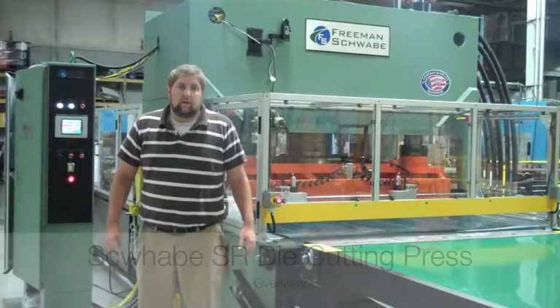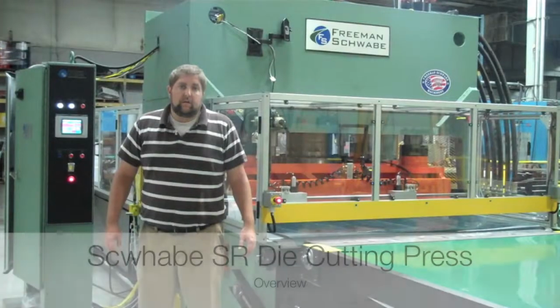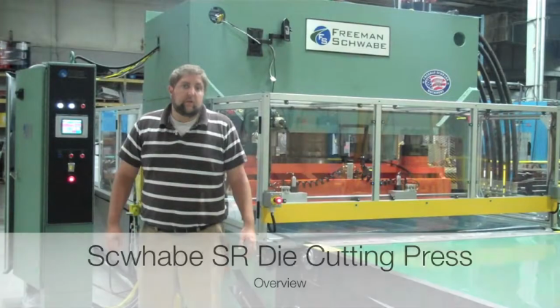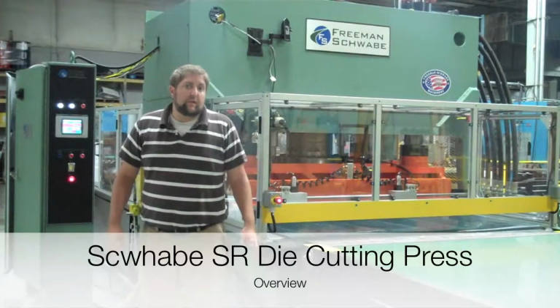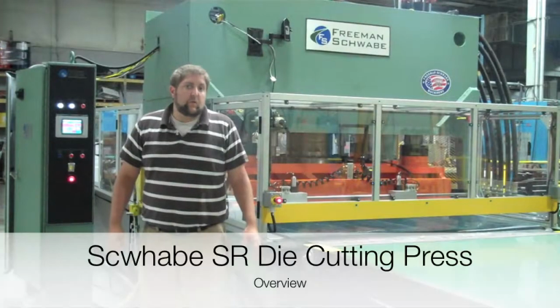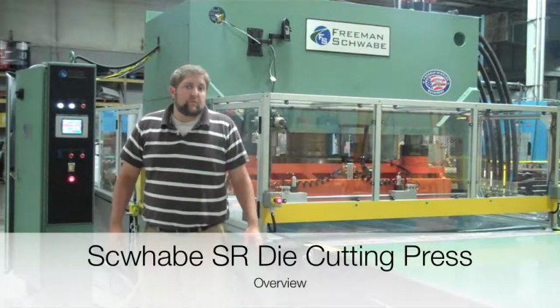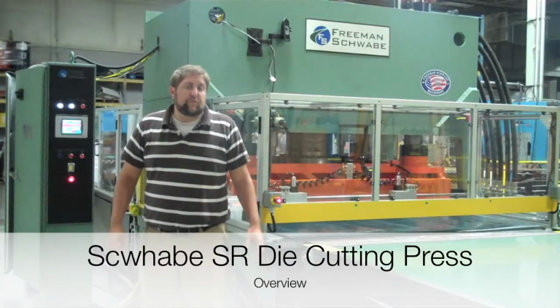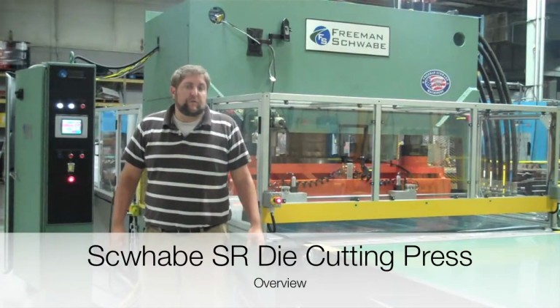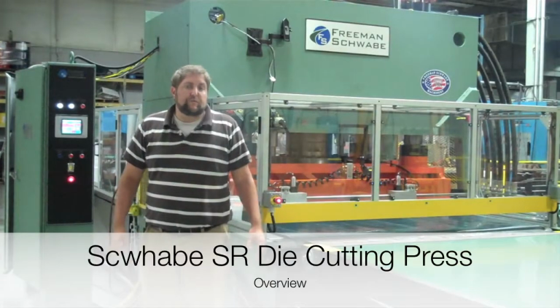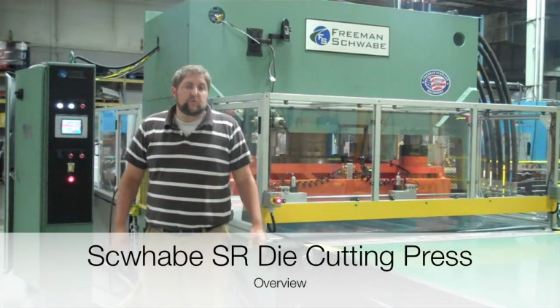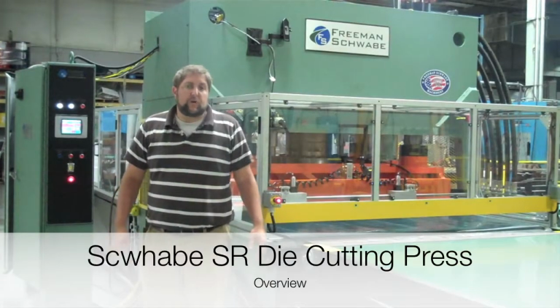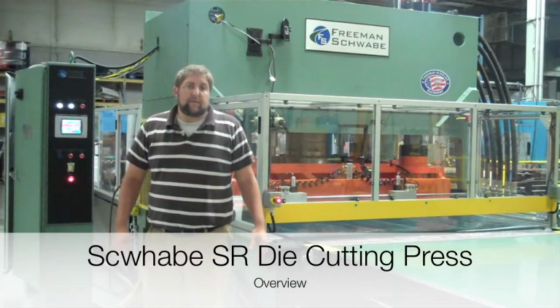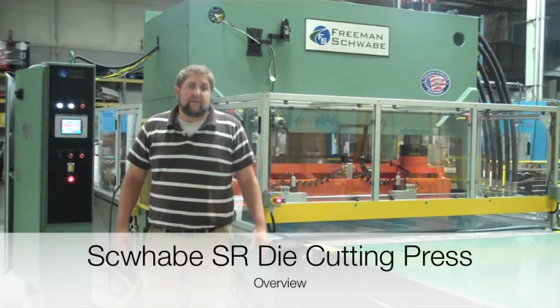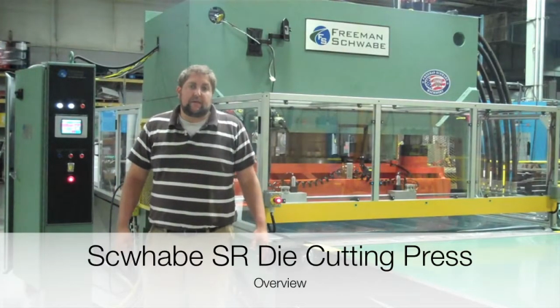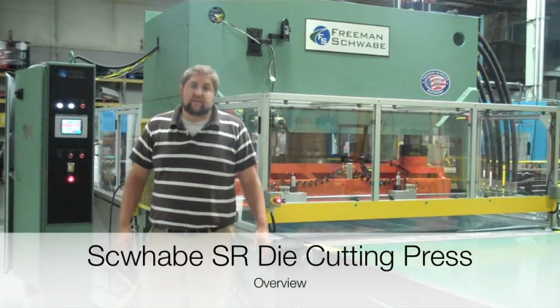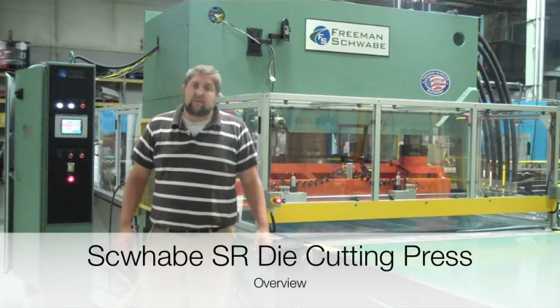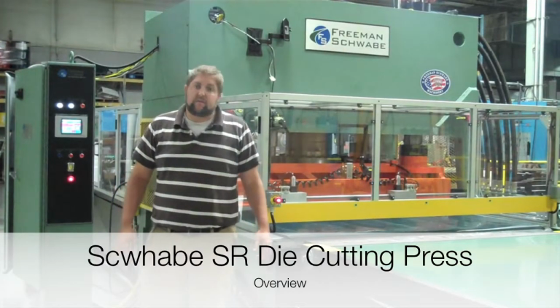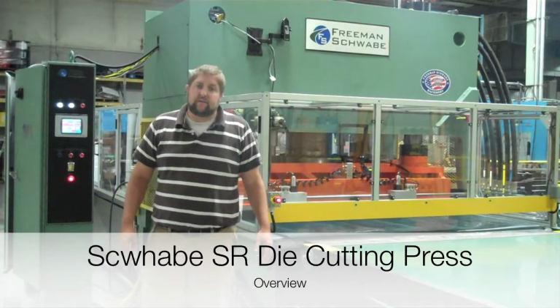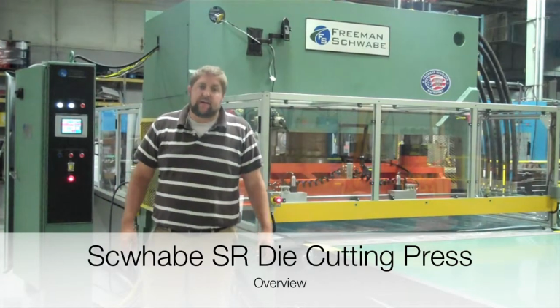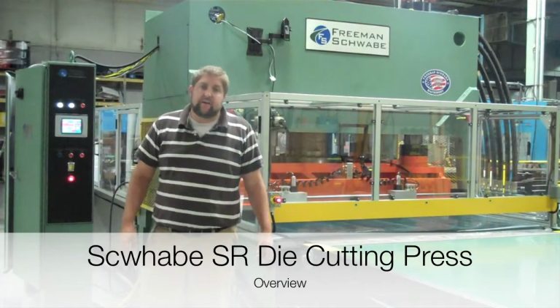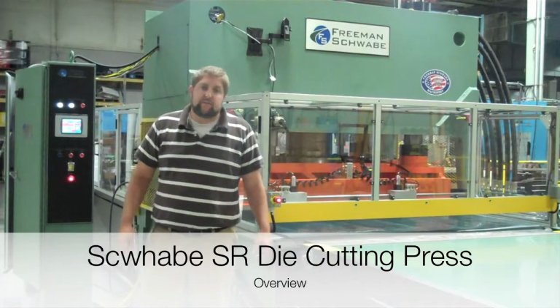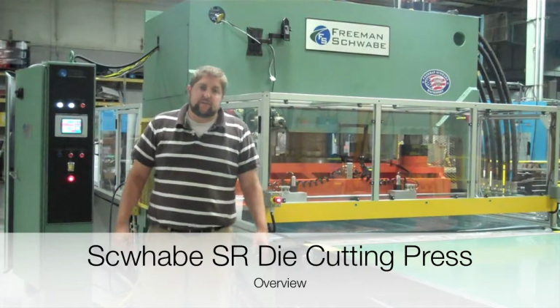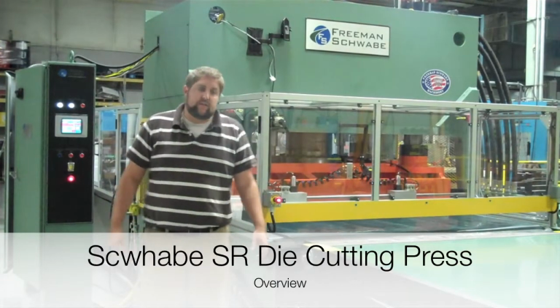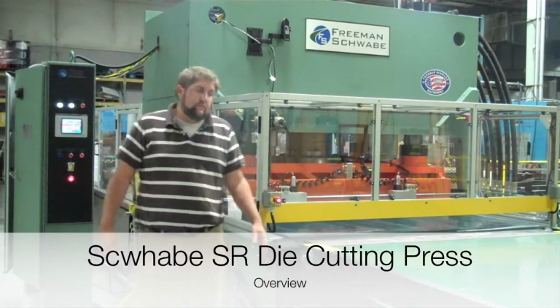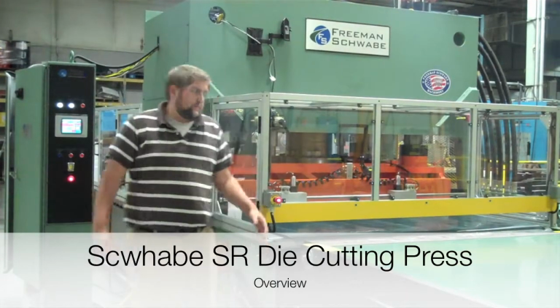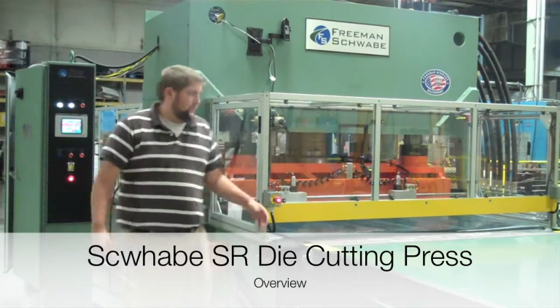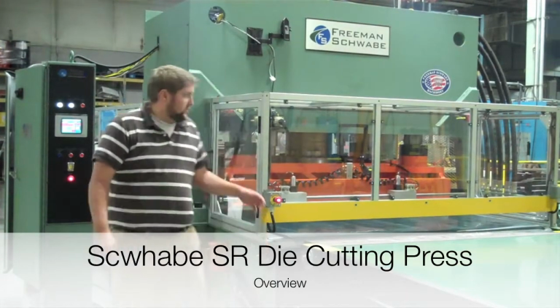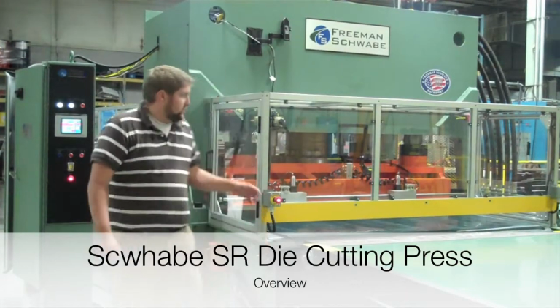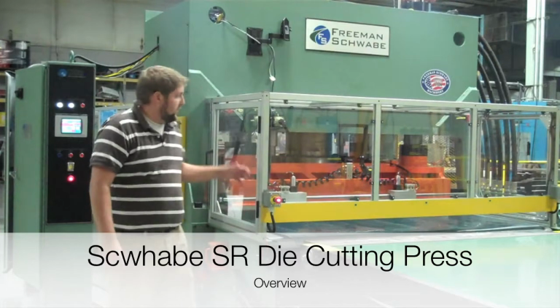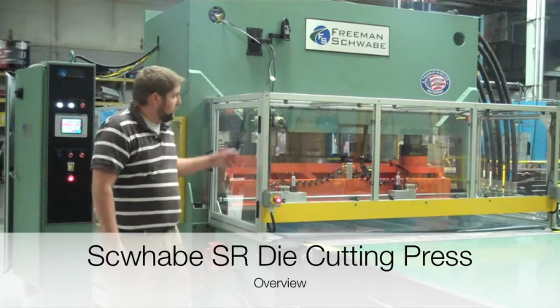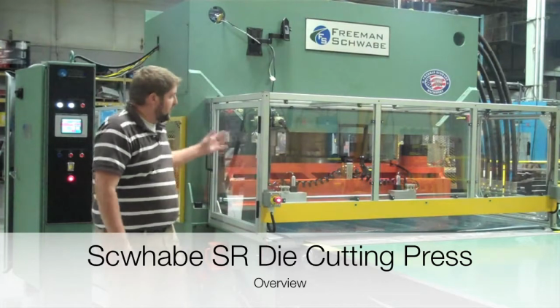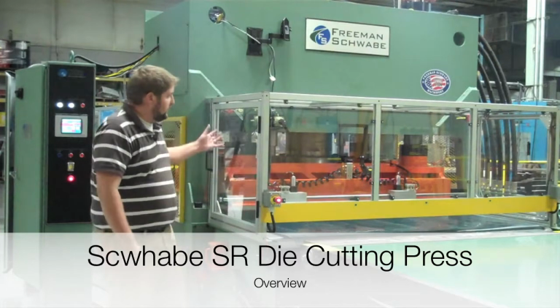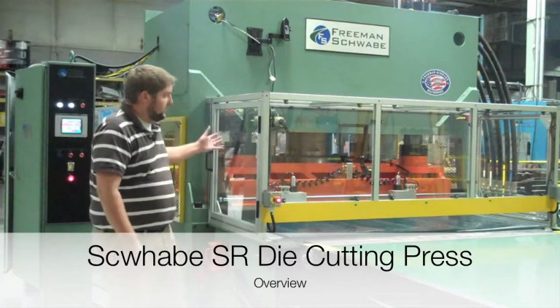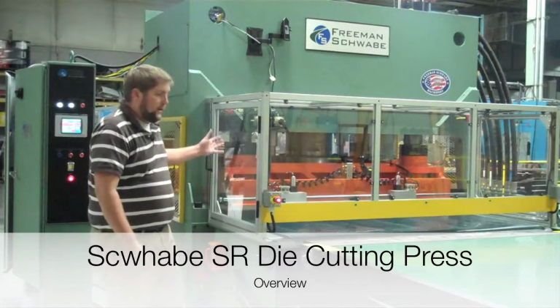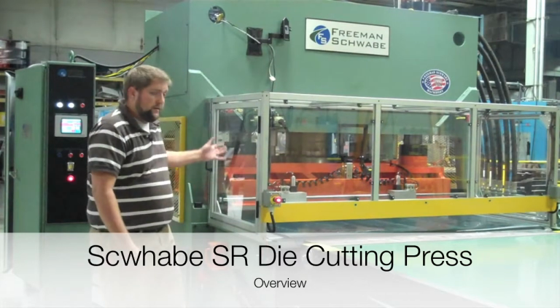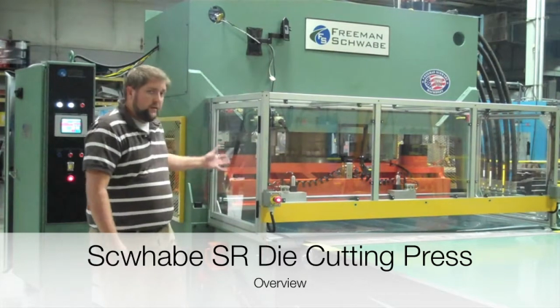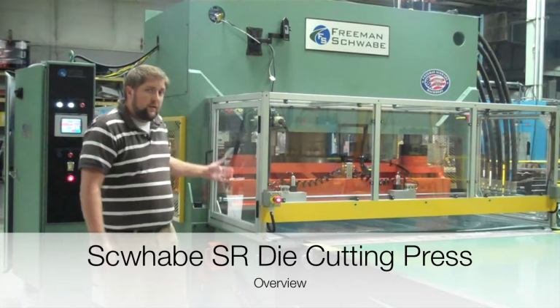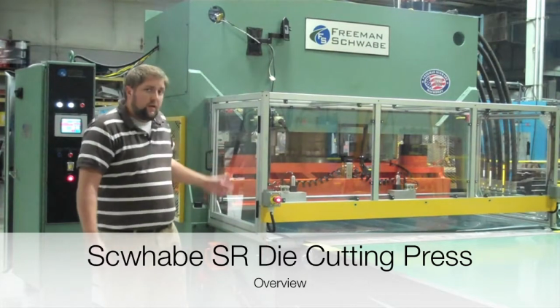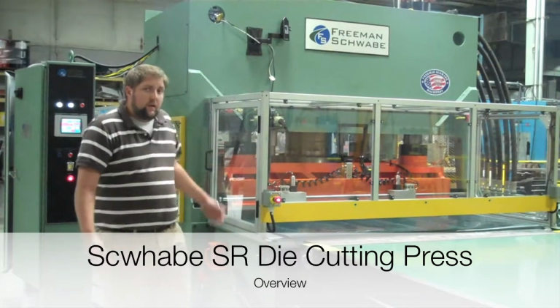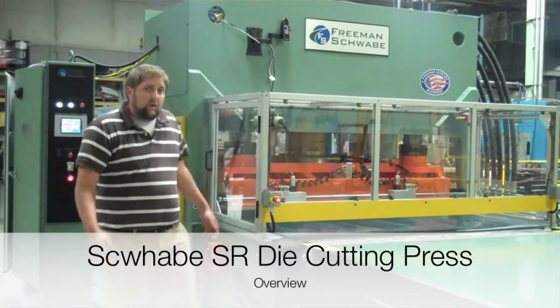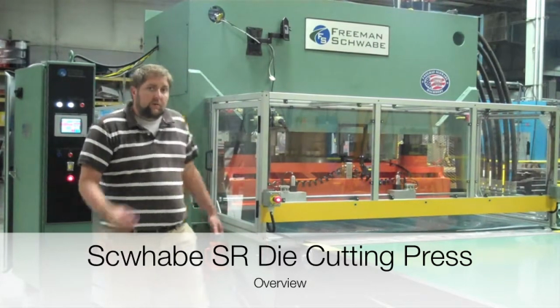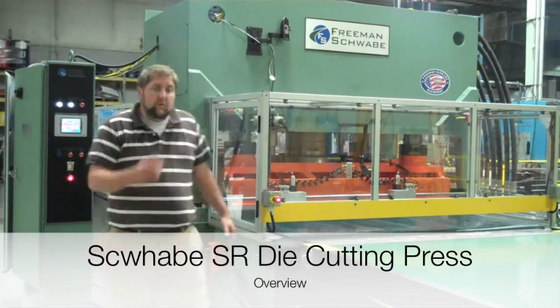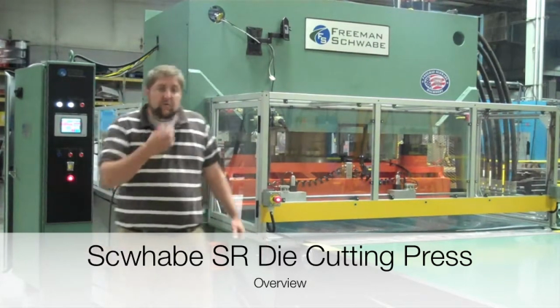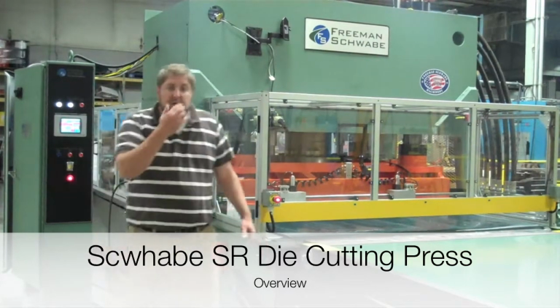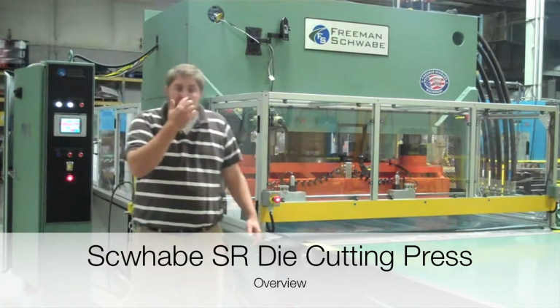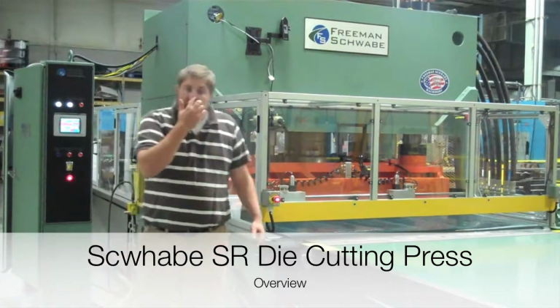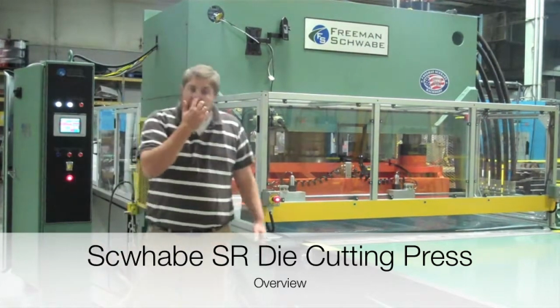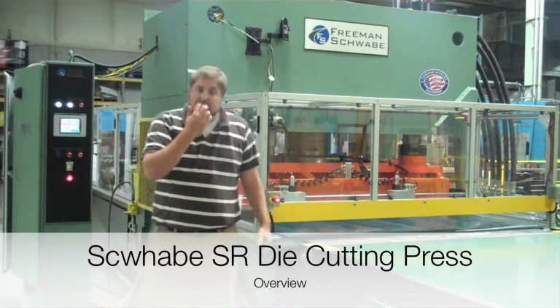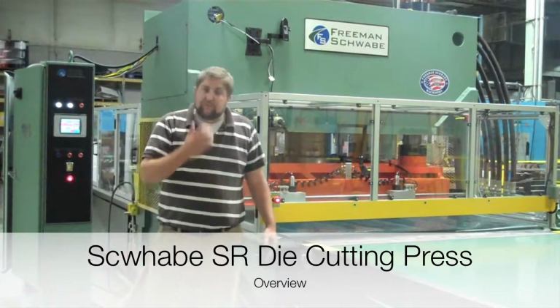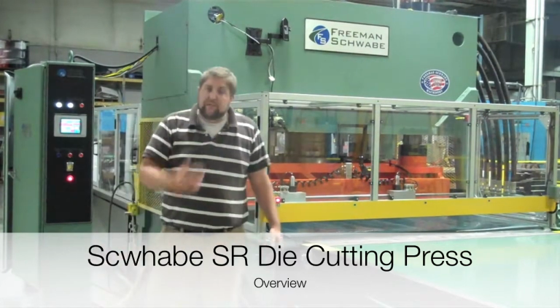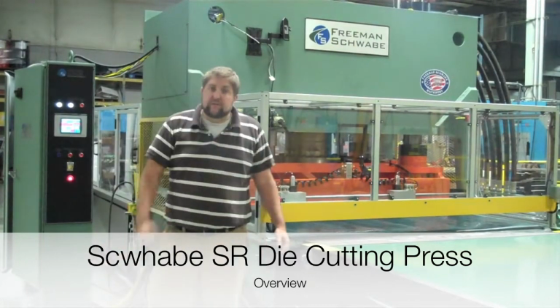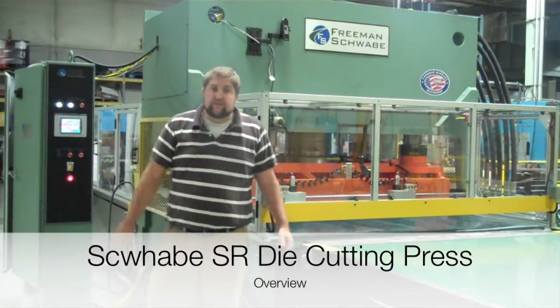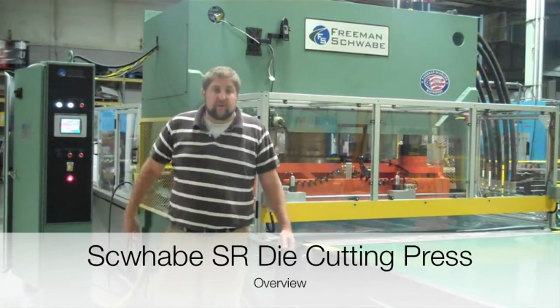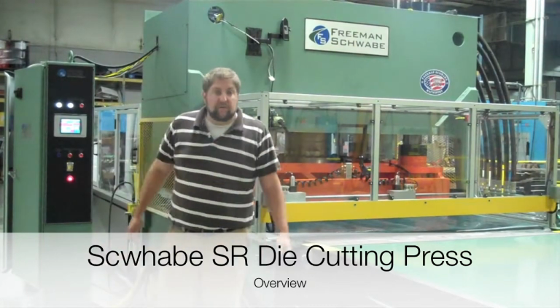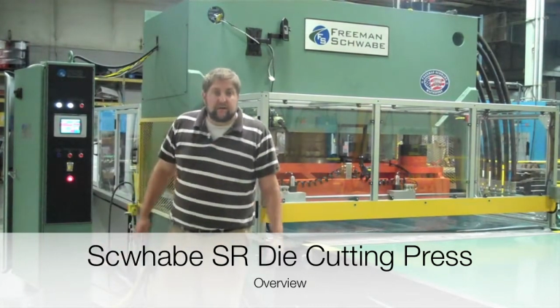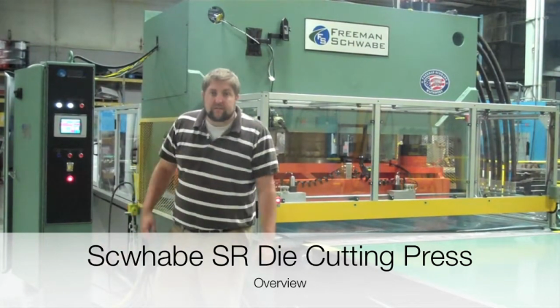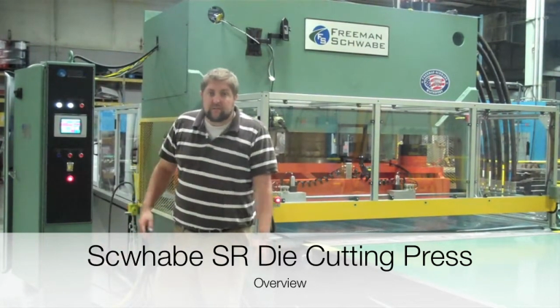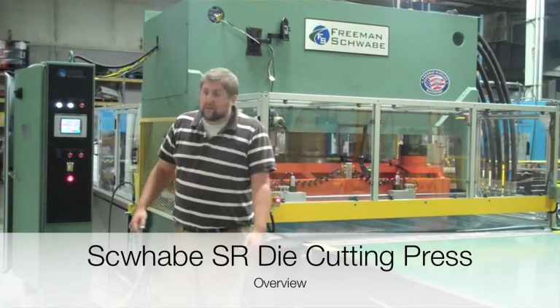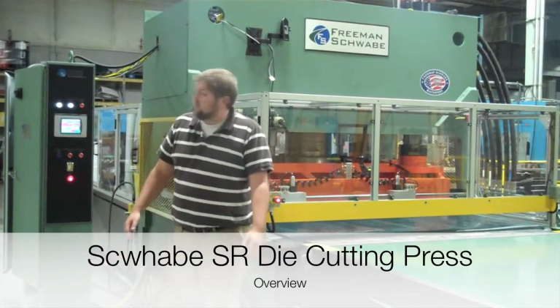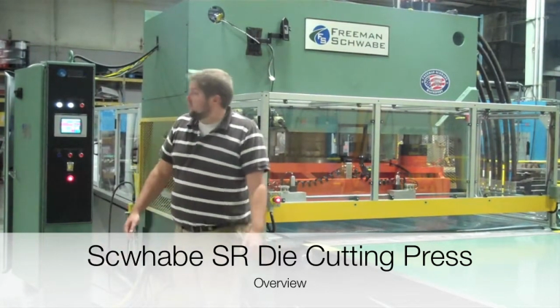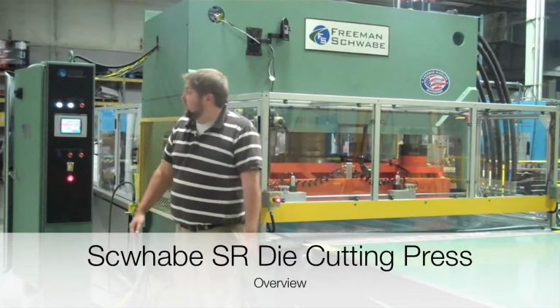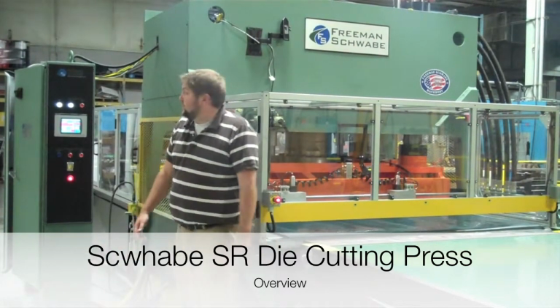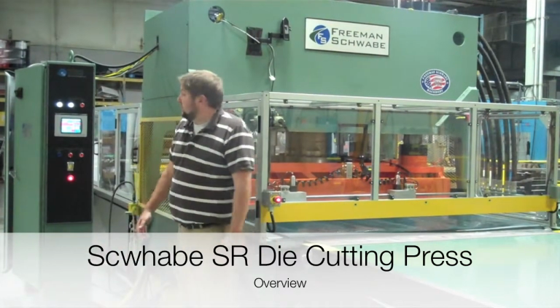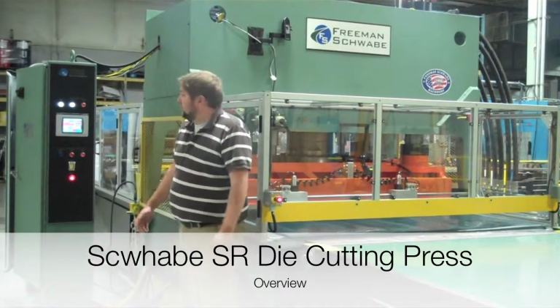We're here with the Freeman Schwabe SR die cutting machine, straight grain design. We're going to go through a couple of the basic features that every SR comes equipped with.